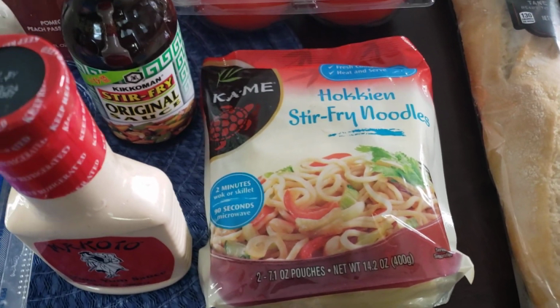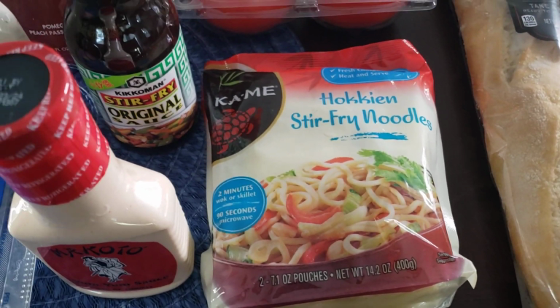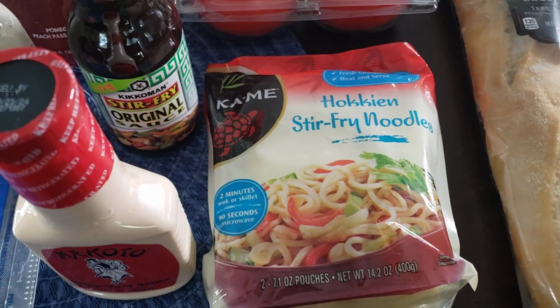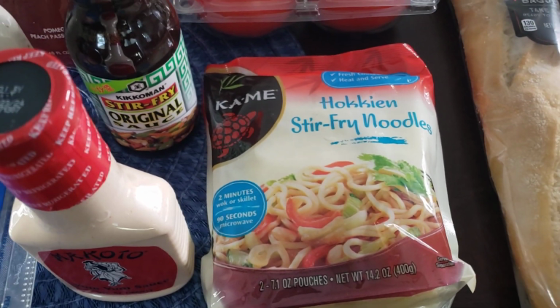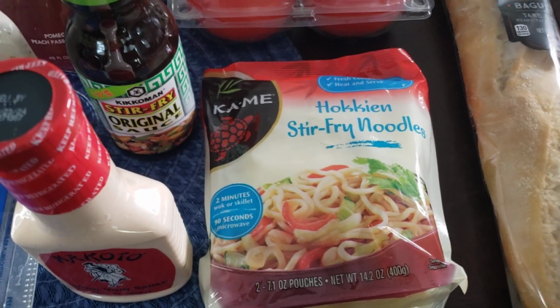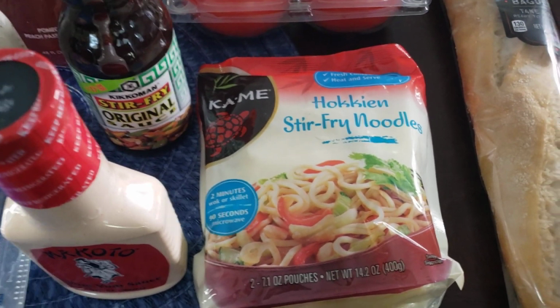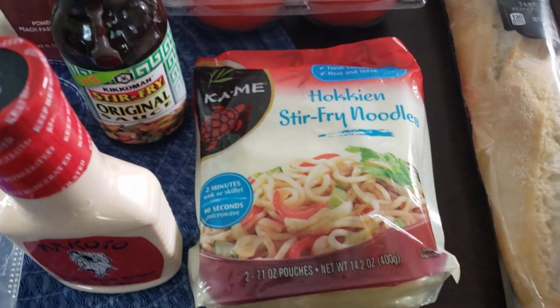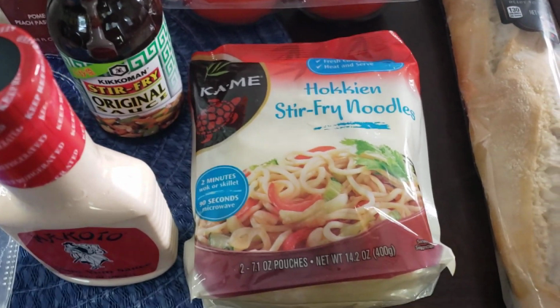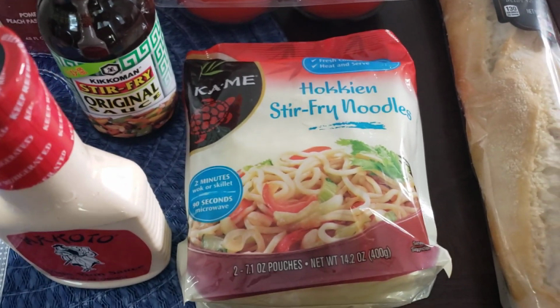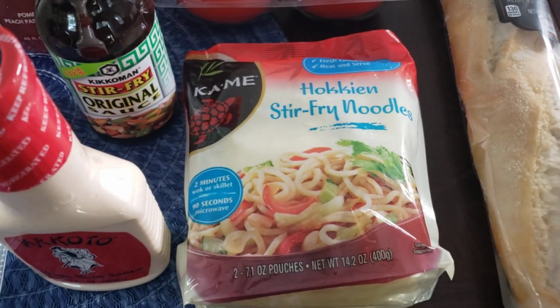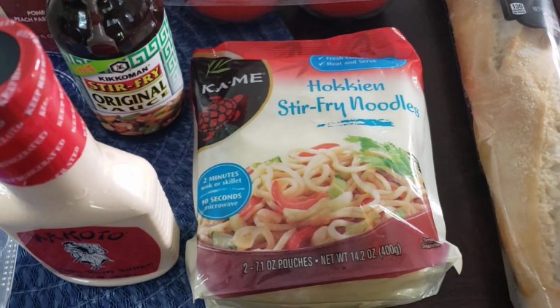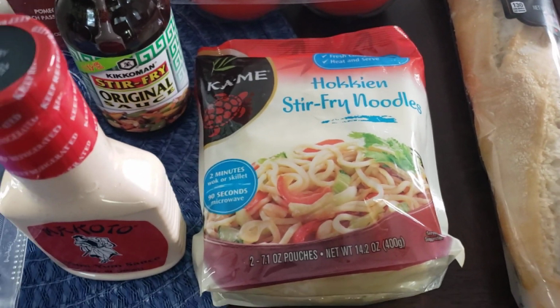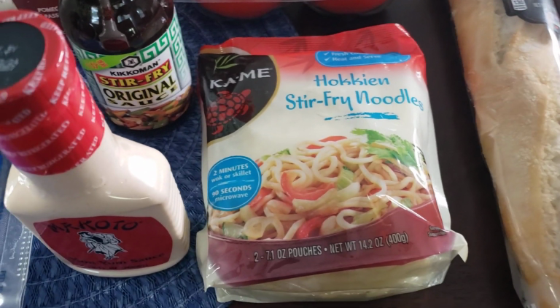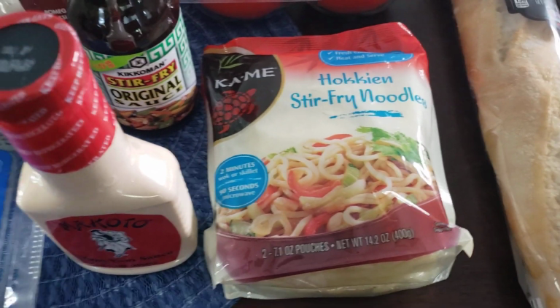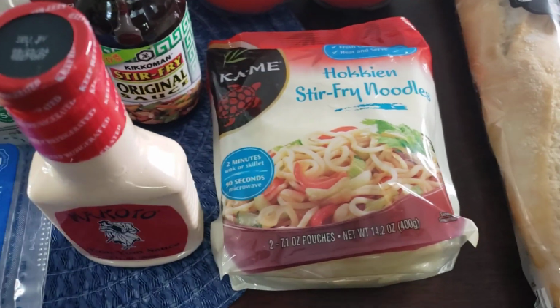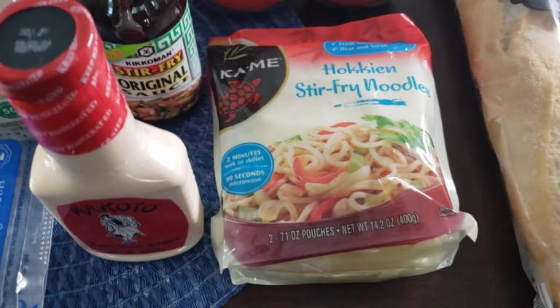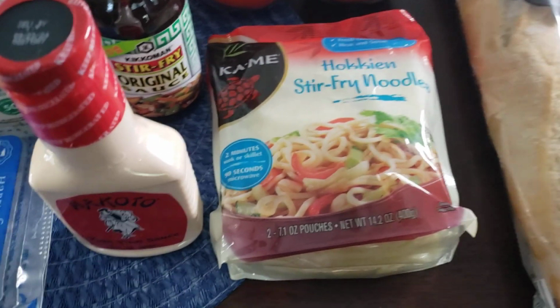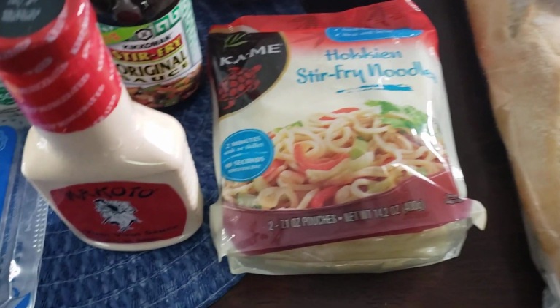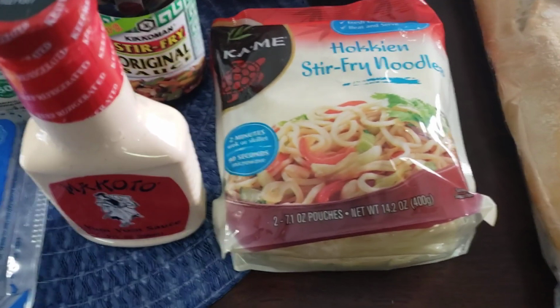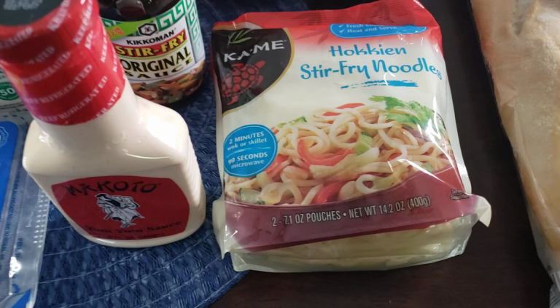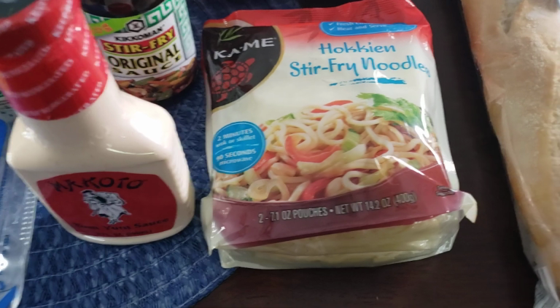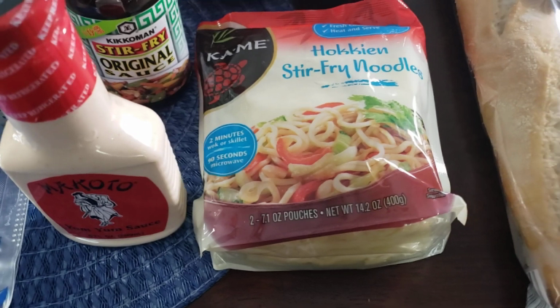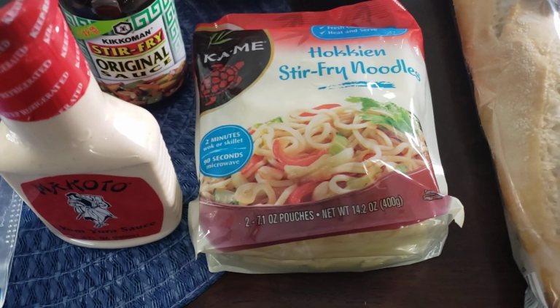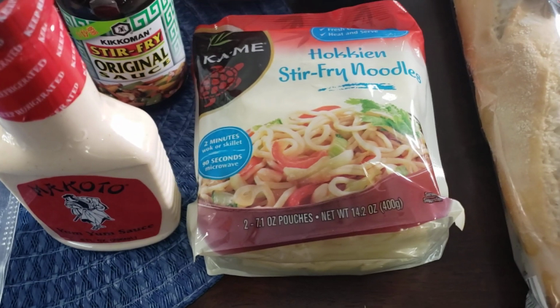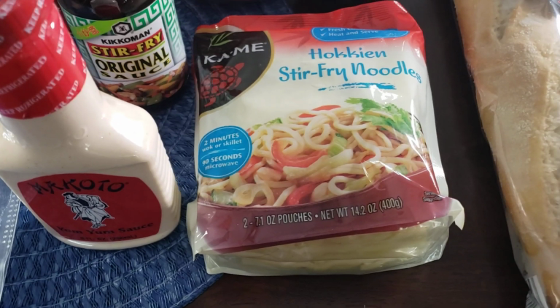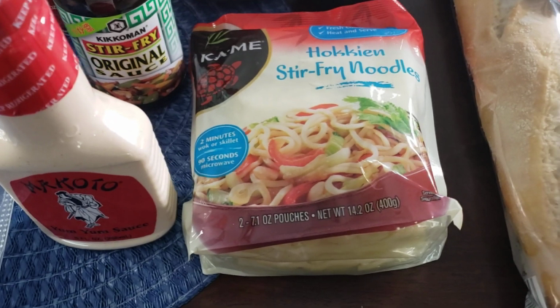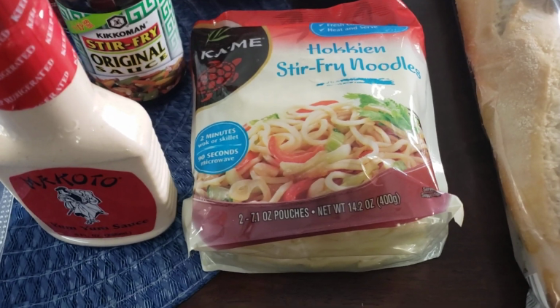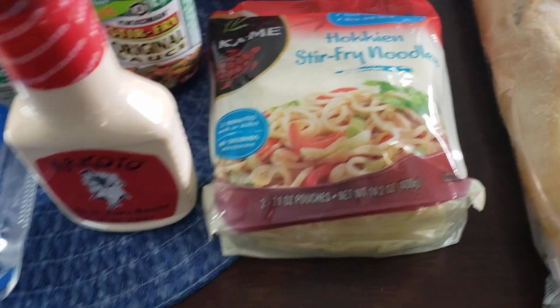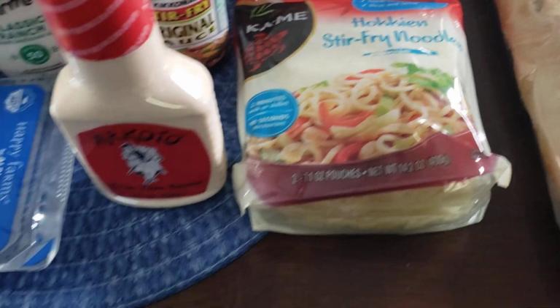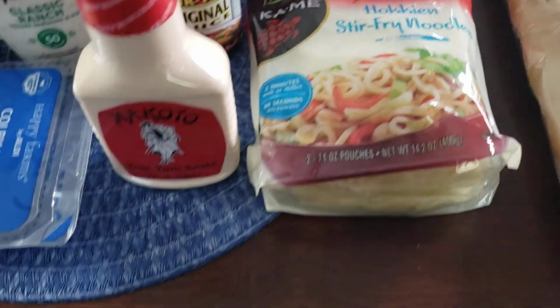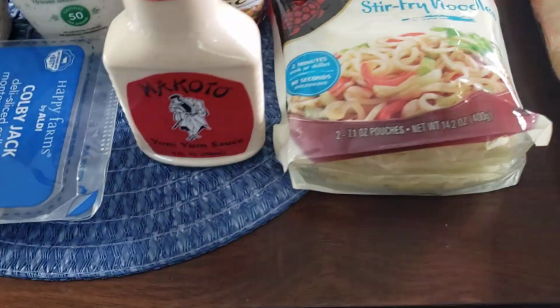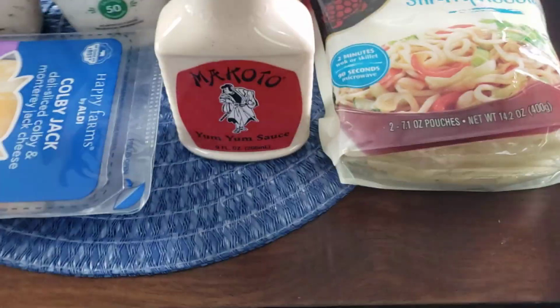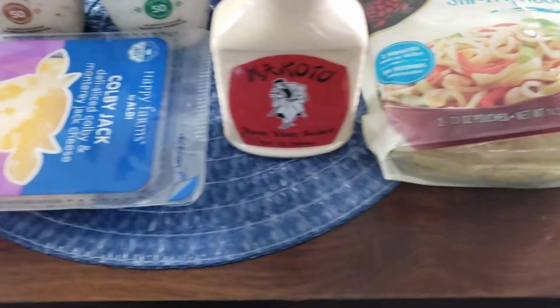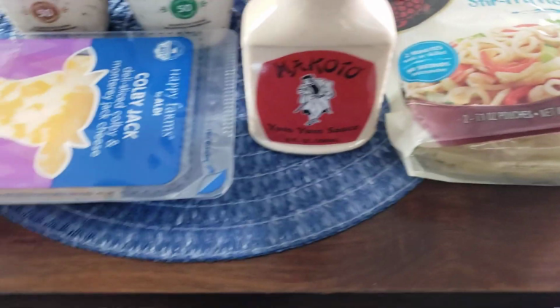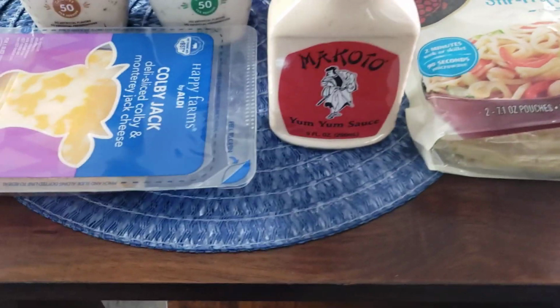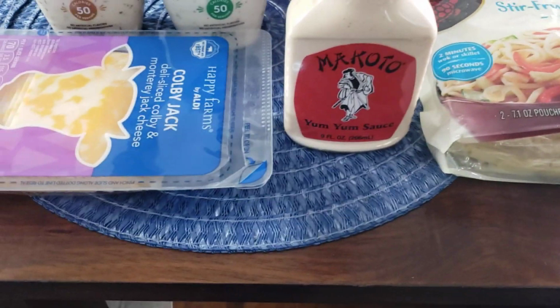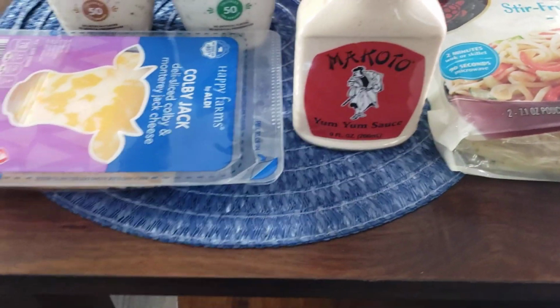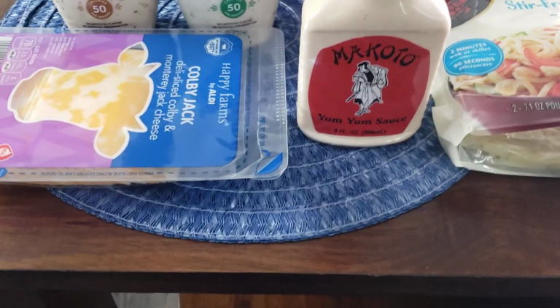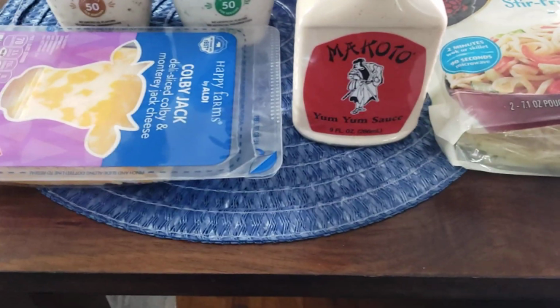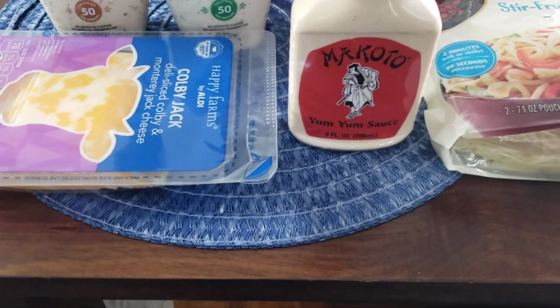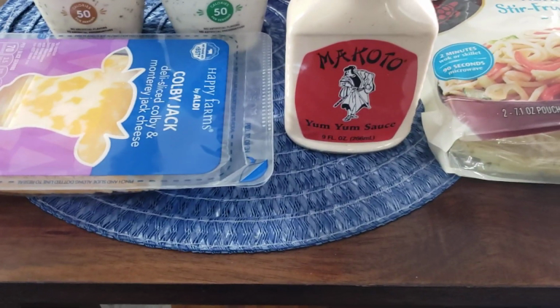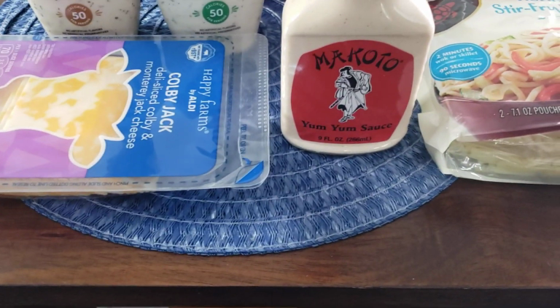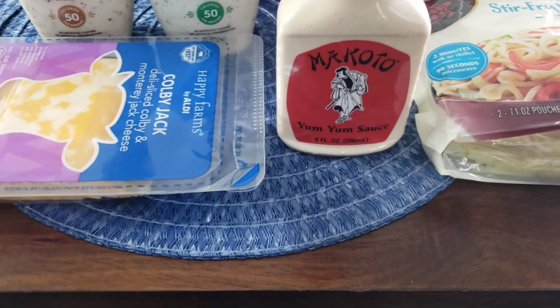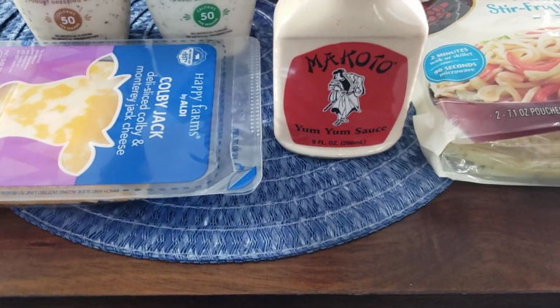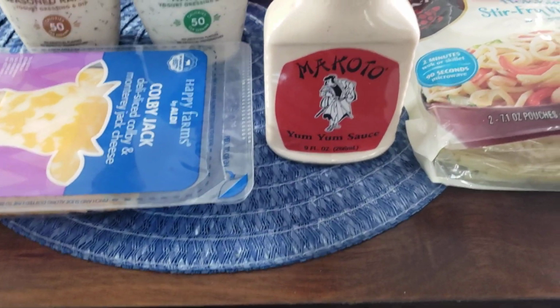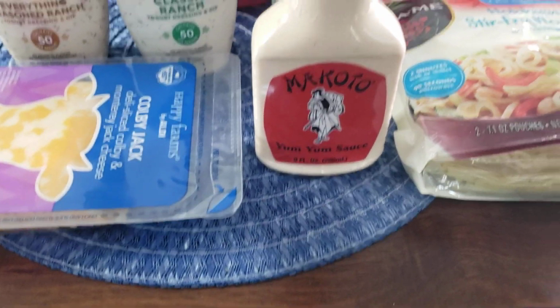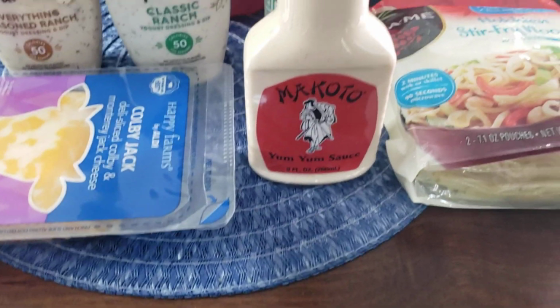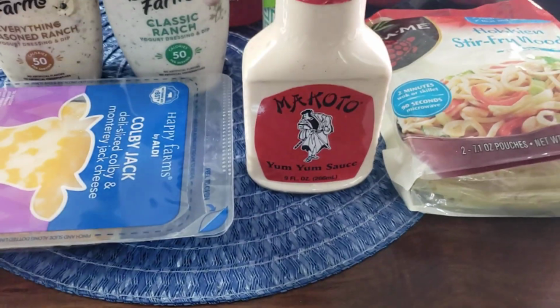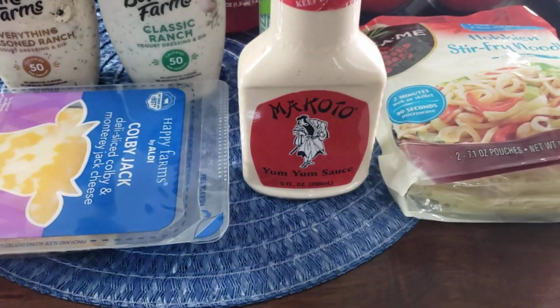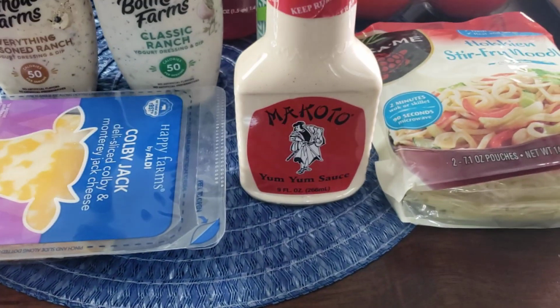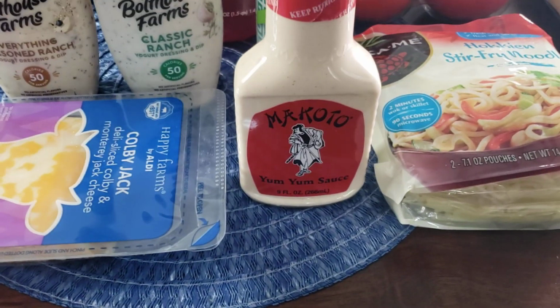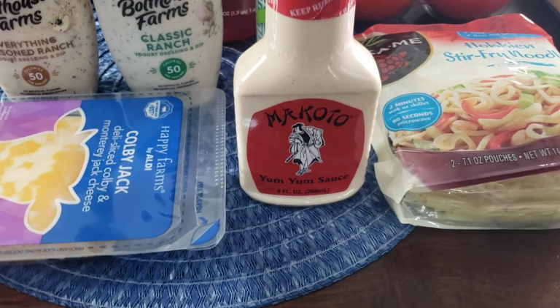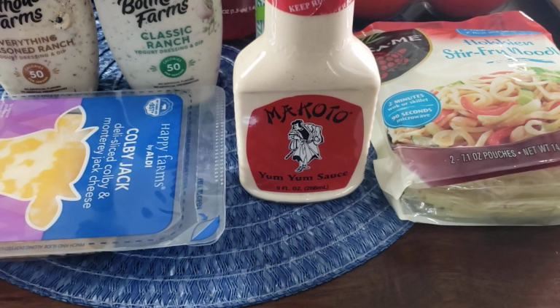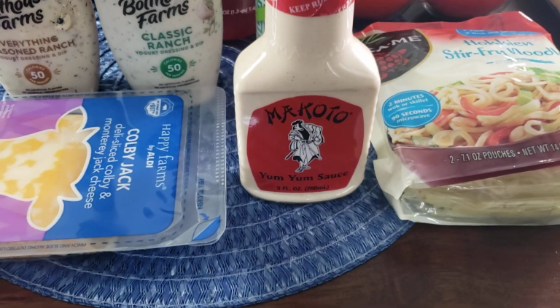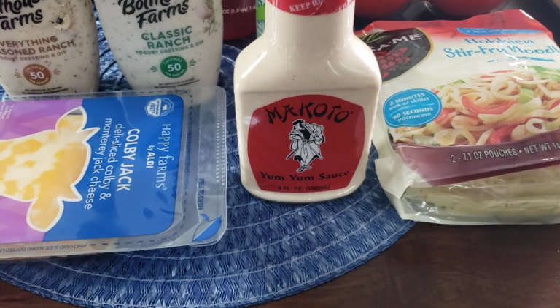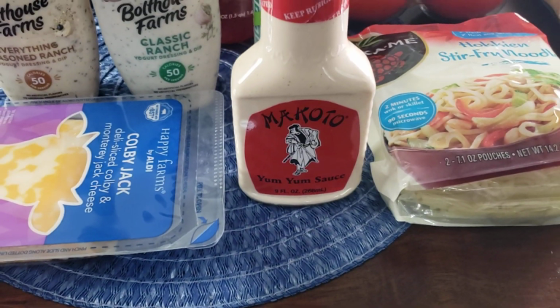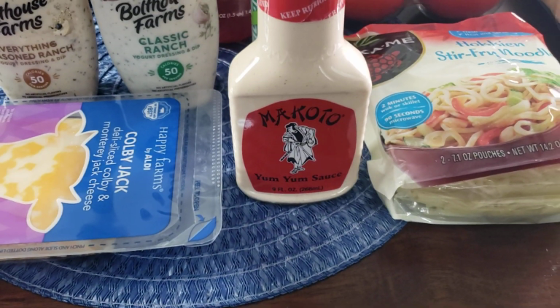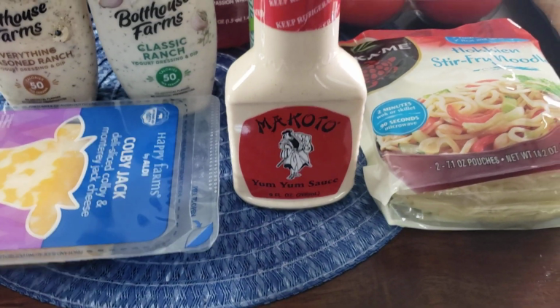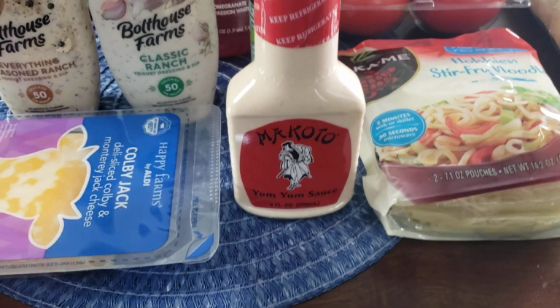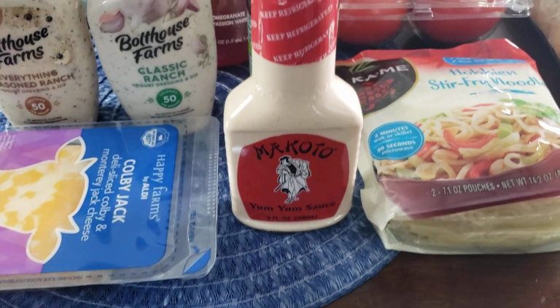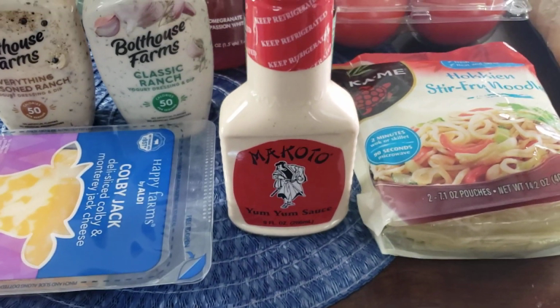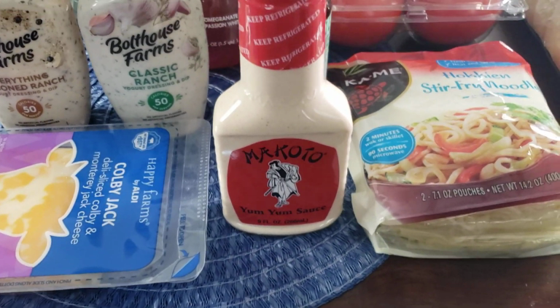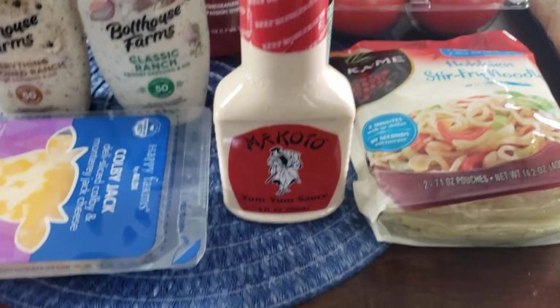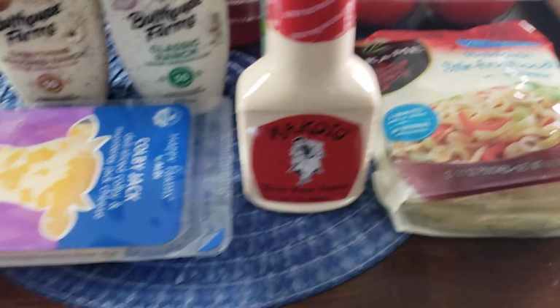I might make a video on the stir fry, so stay tuned, check it out — should be good. What y'all know about the yum yum sauce? That's going to go on the stir fry.